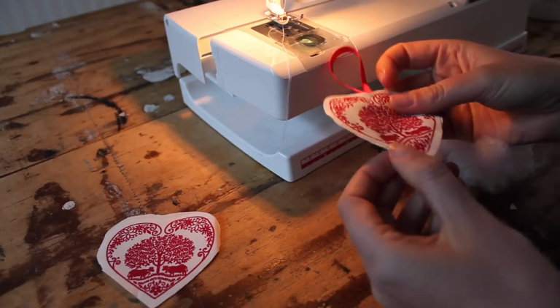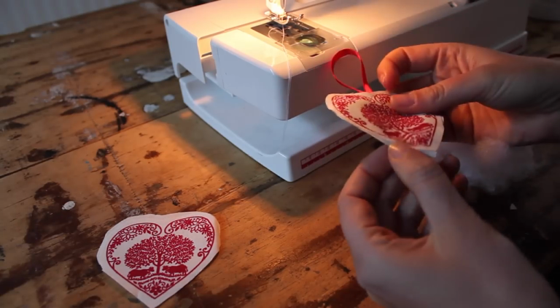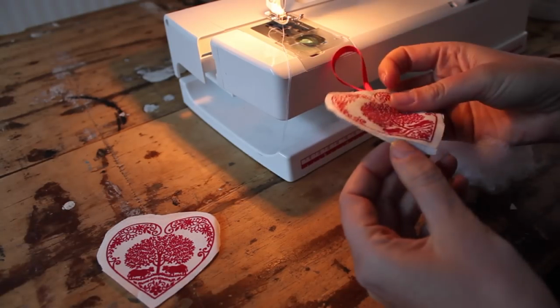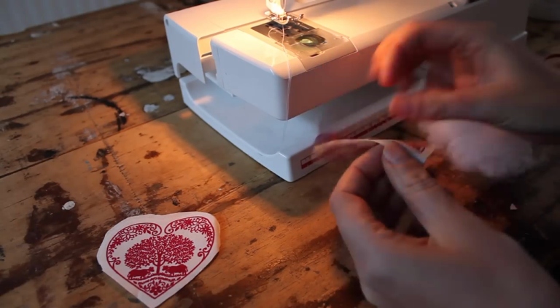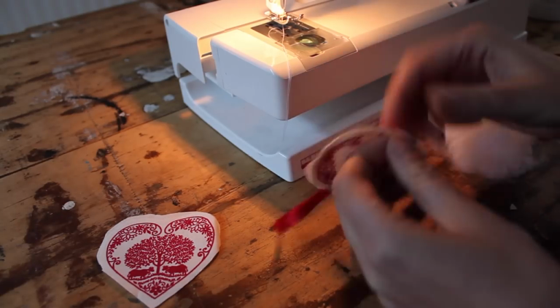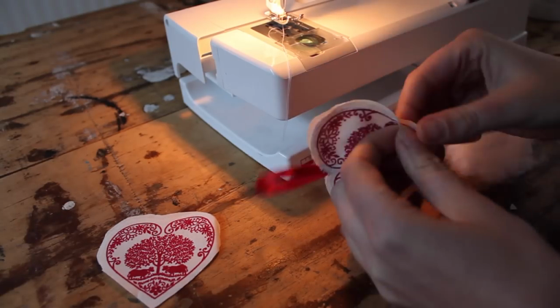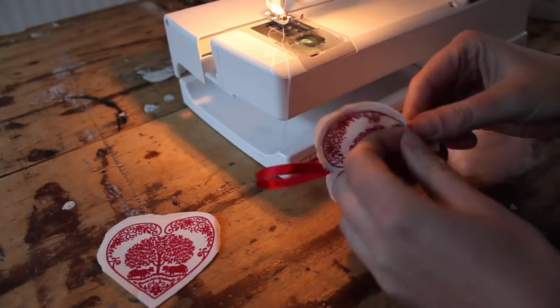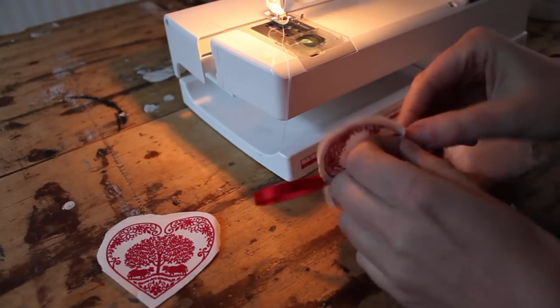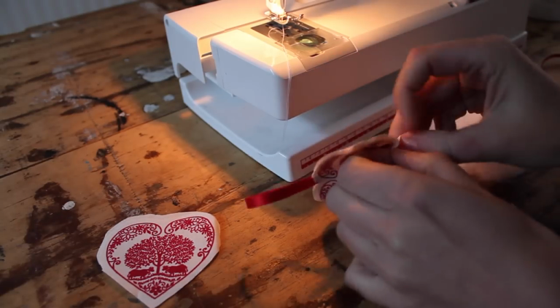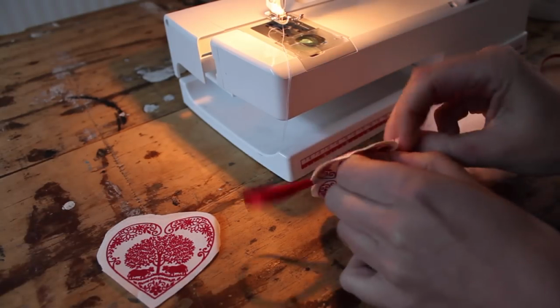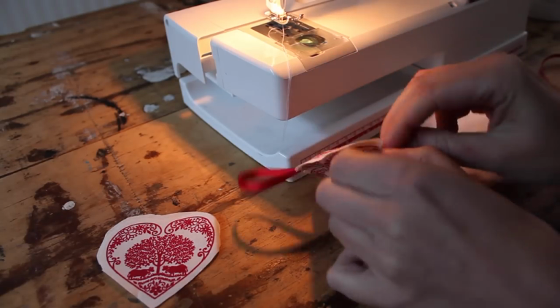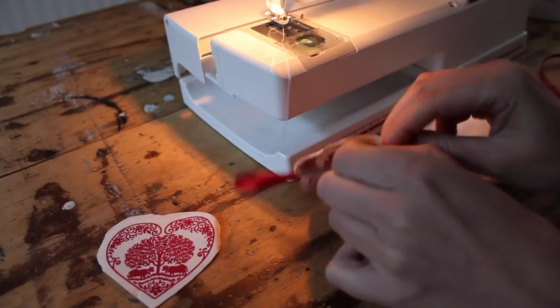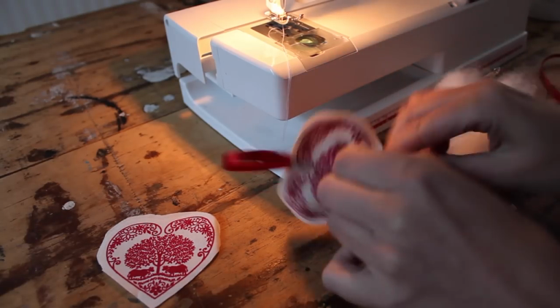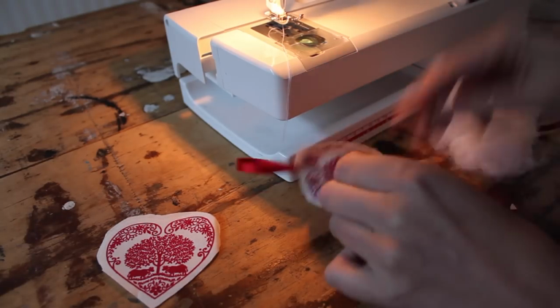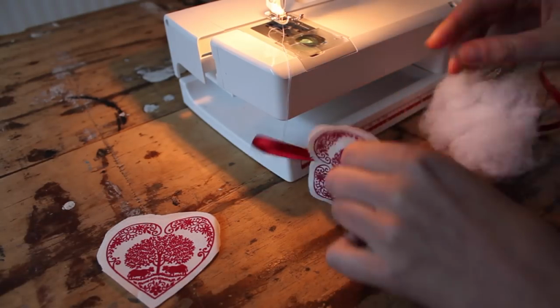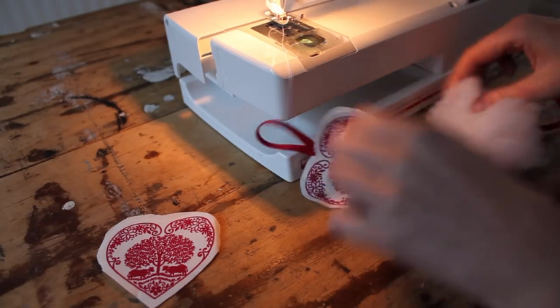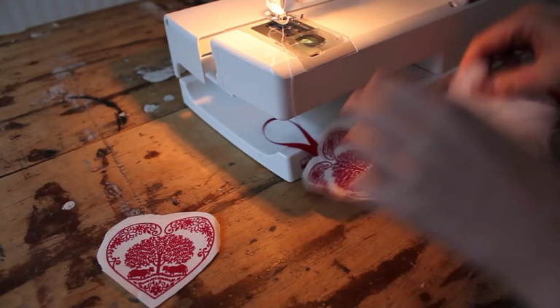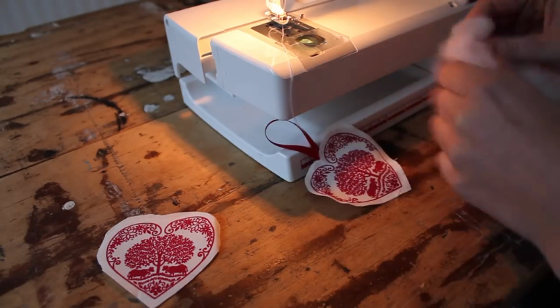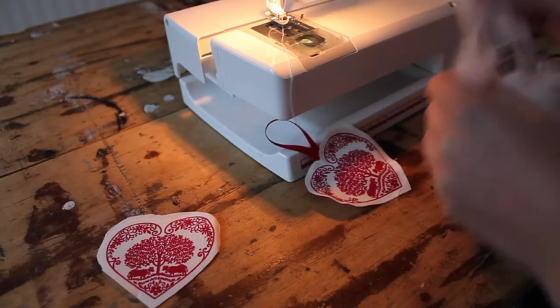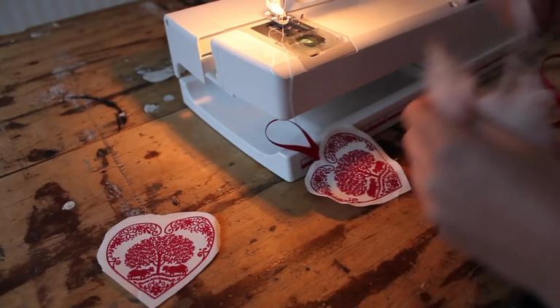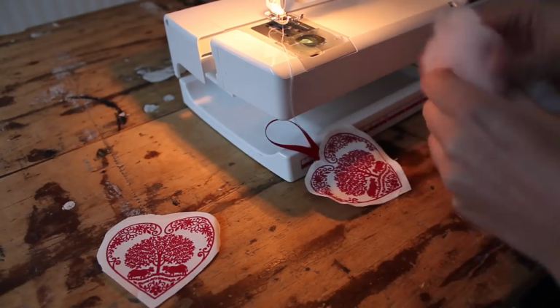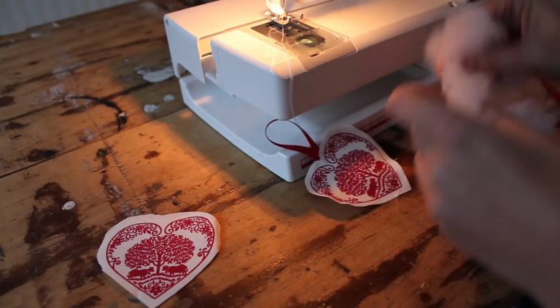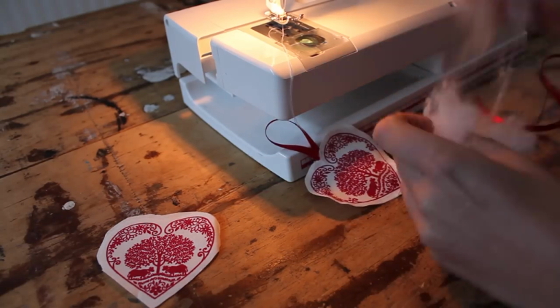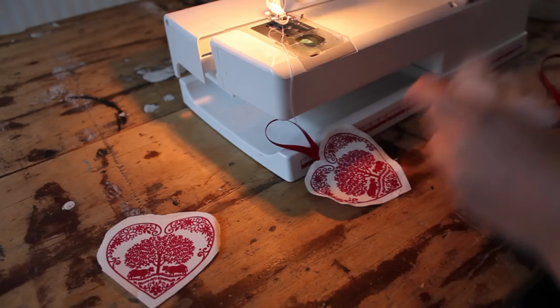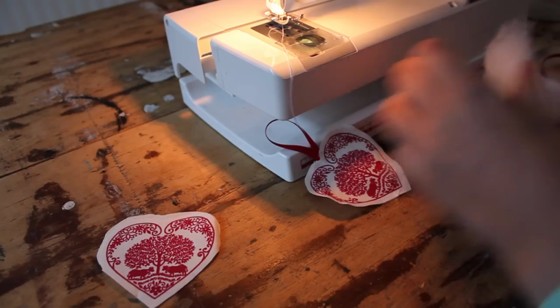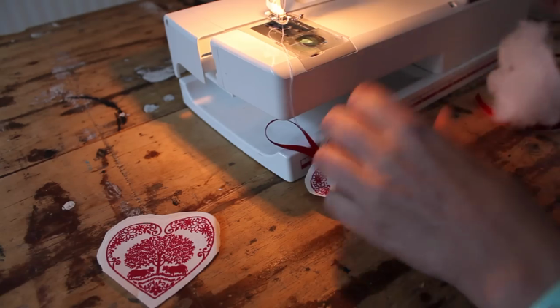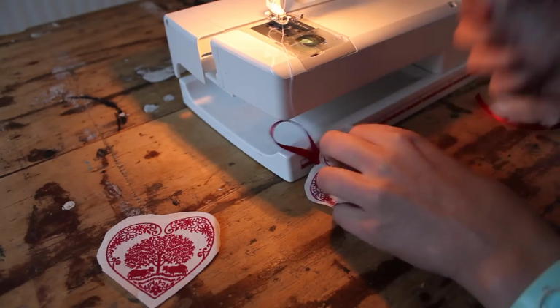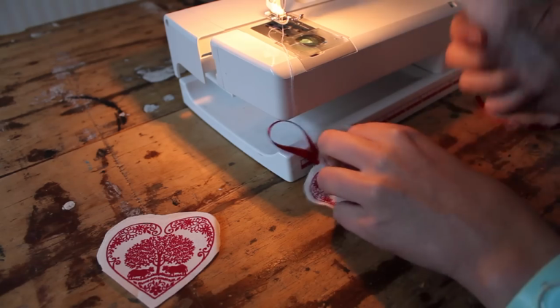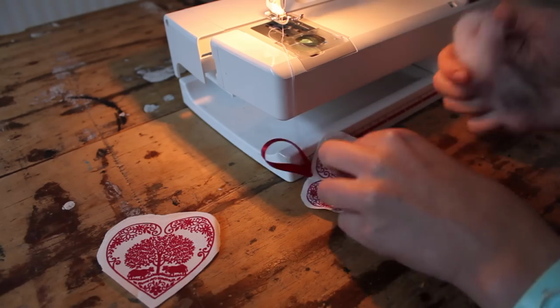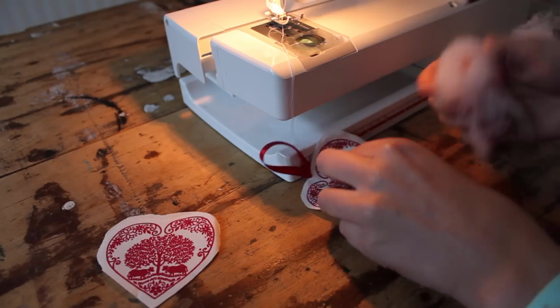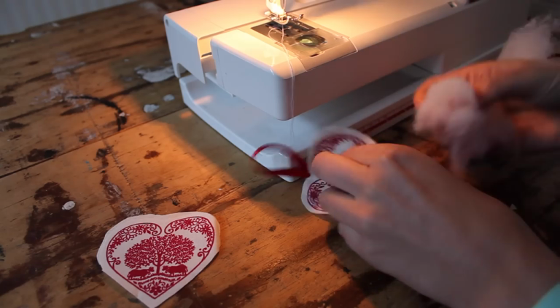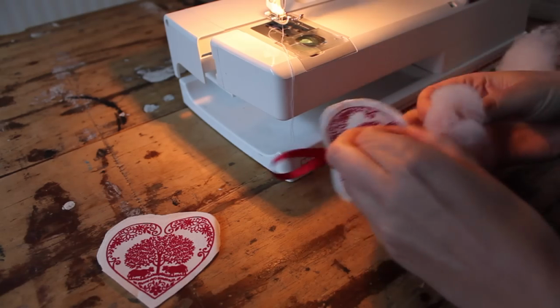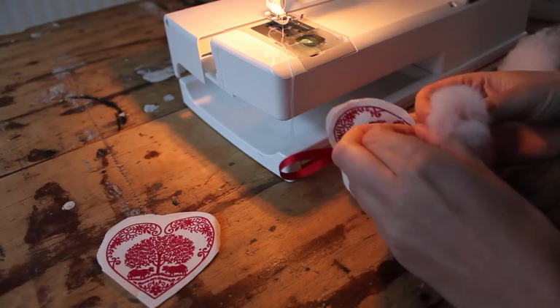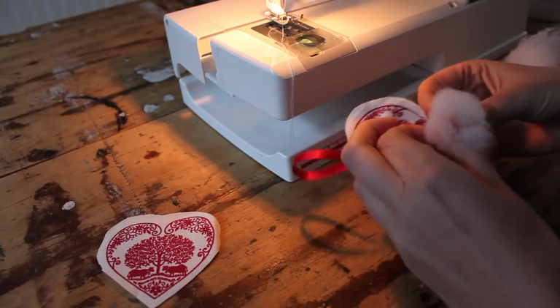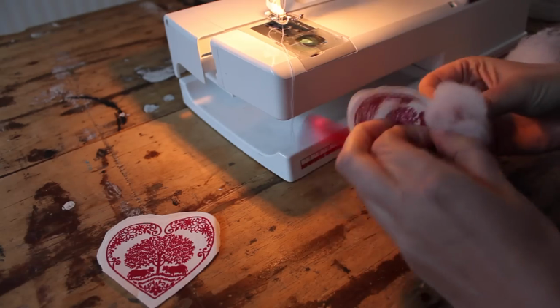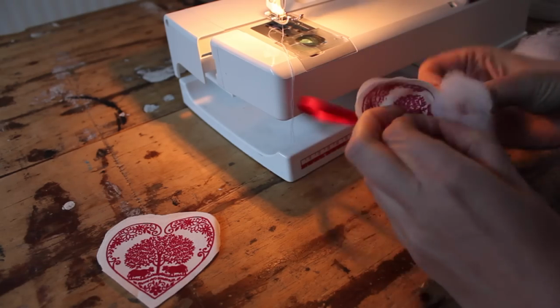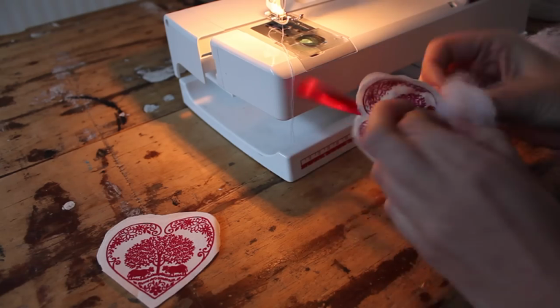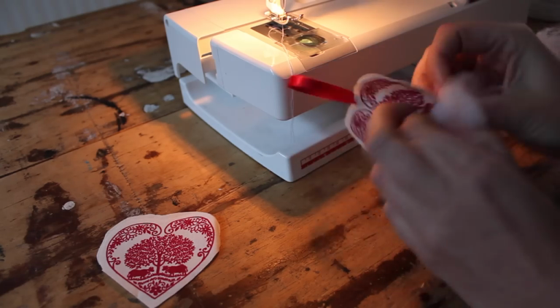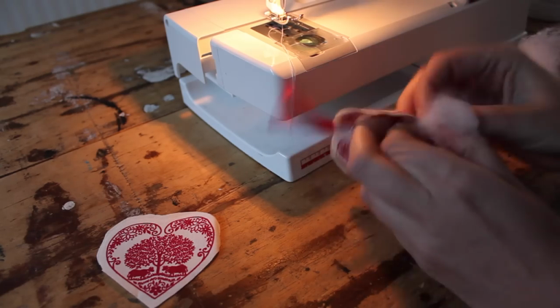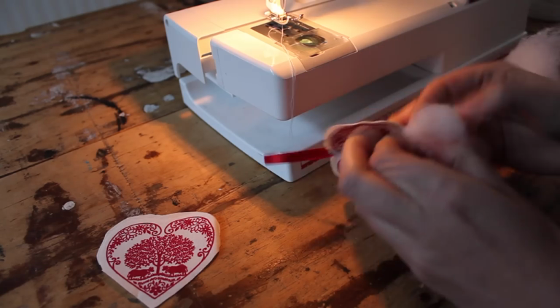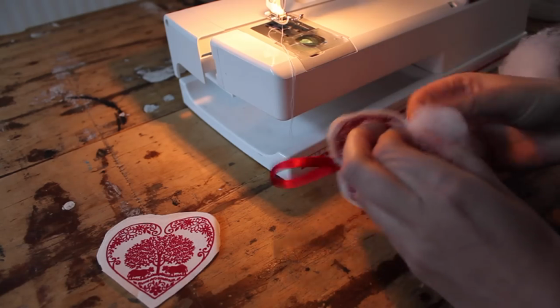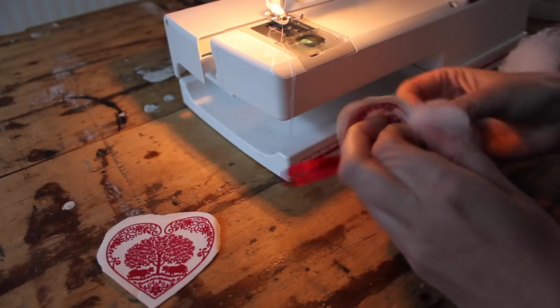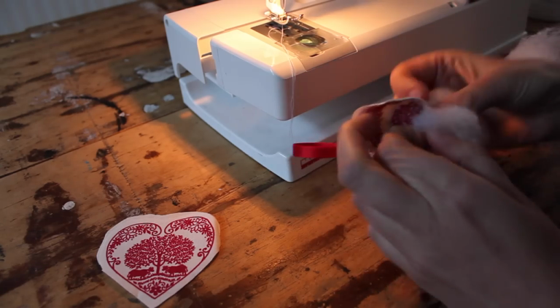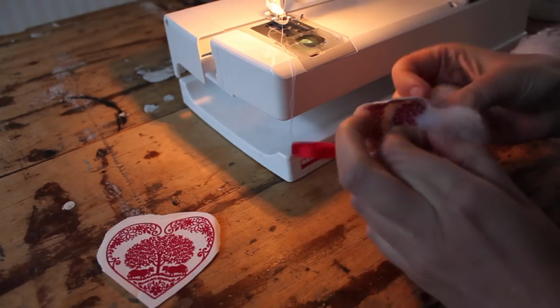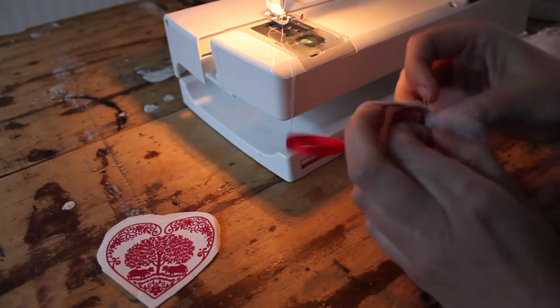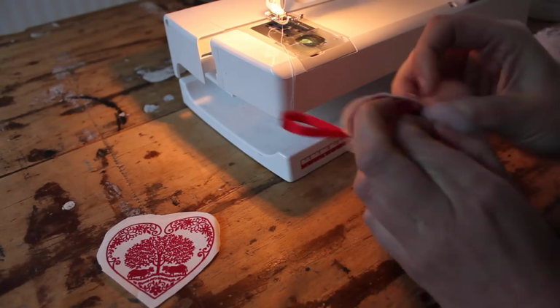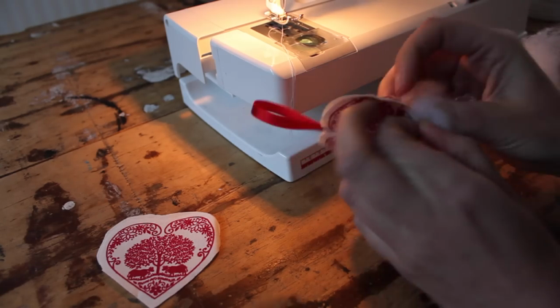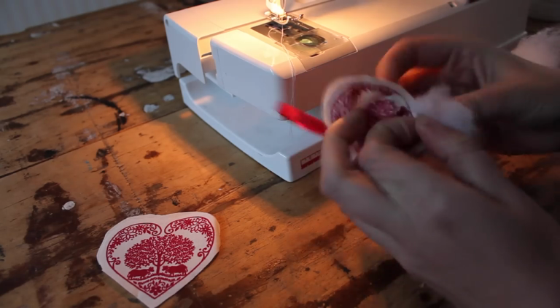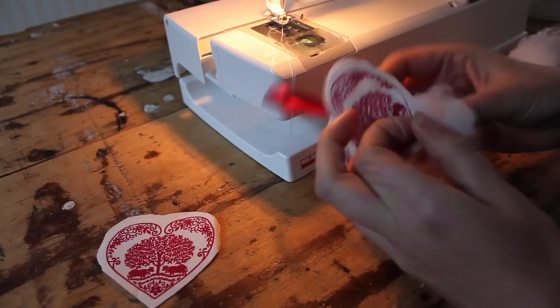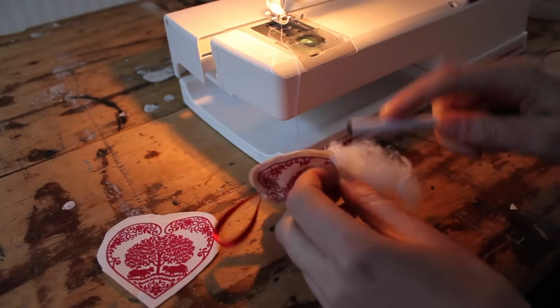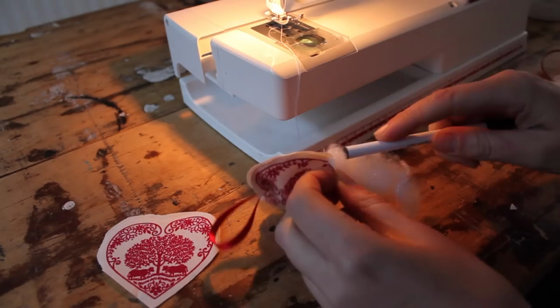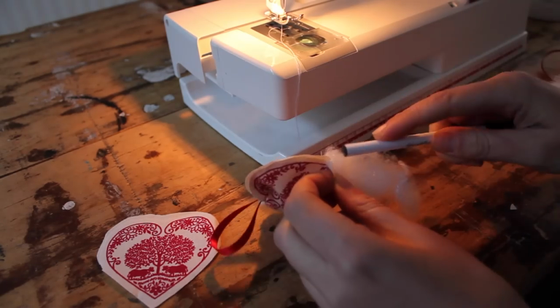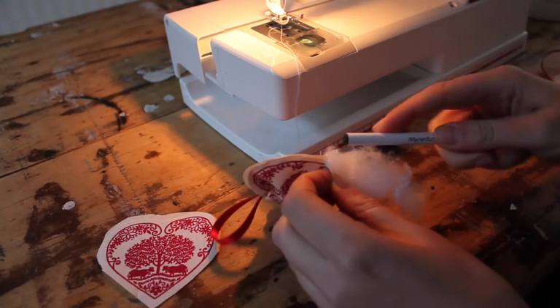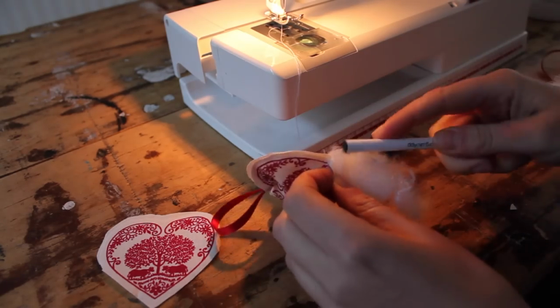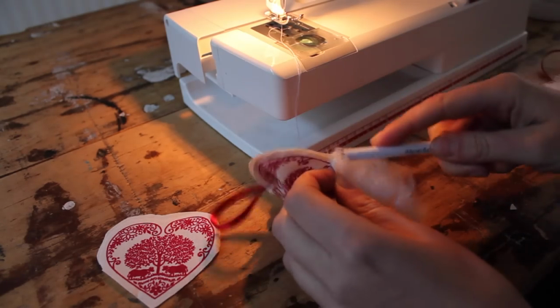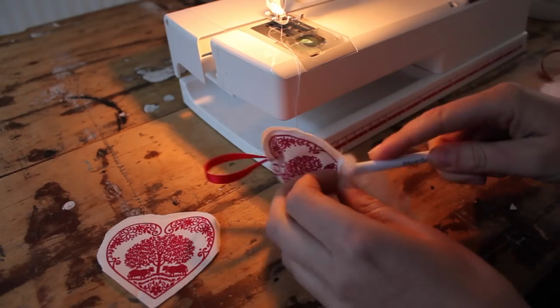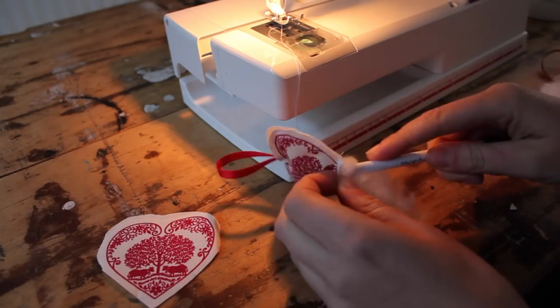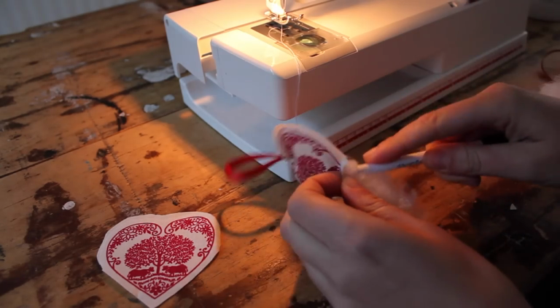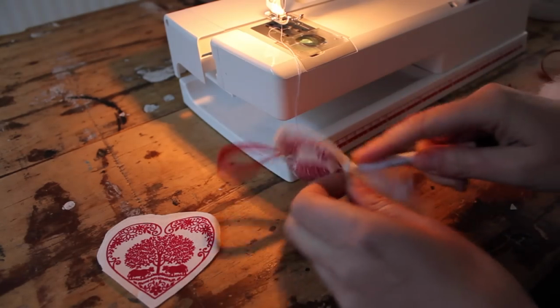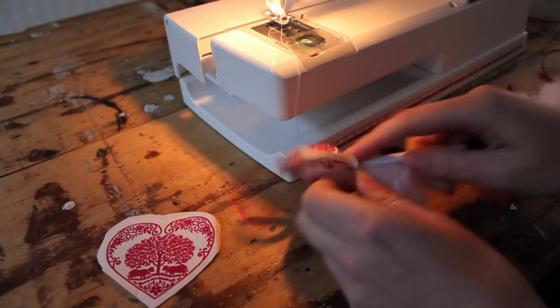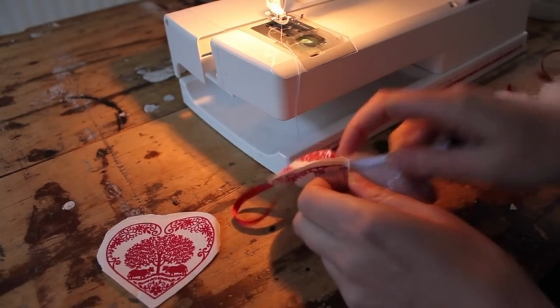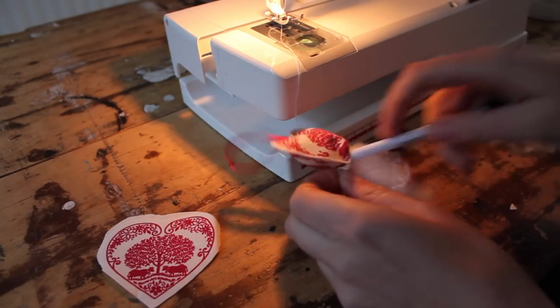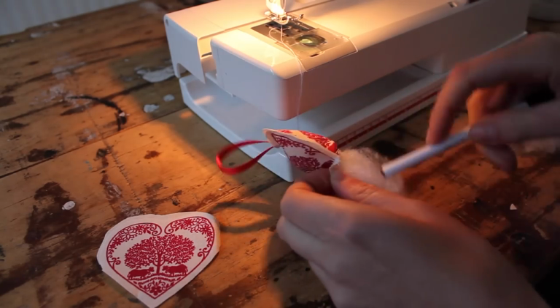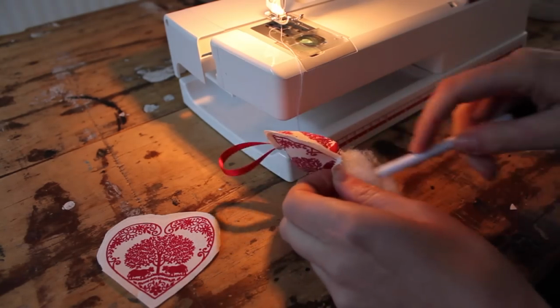Now you're going to stuff it with a bit of the toy filling. Use the back of a pen to push it in.